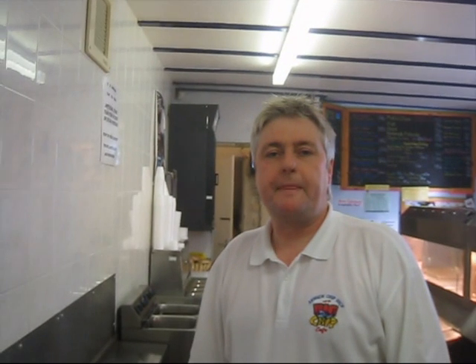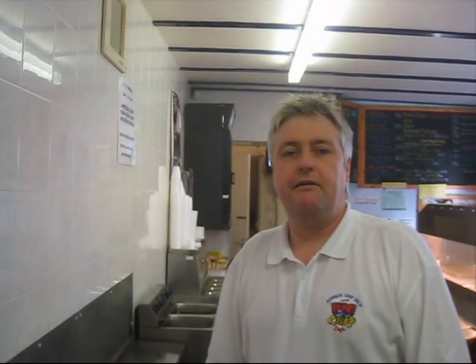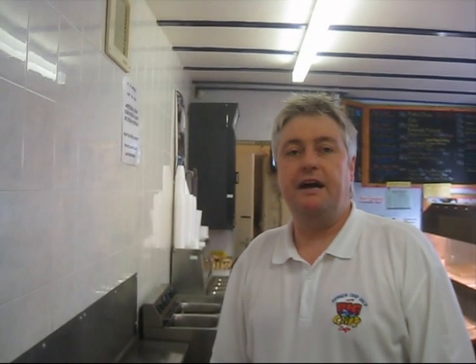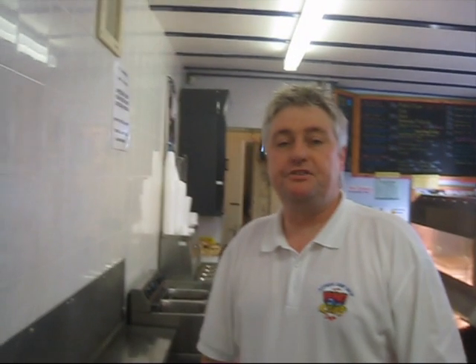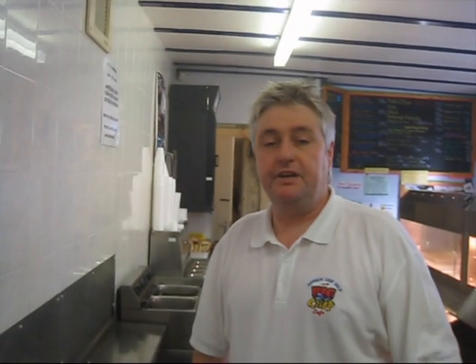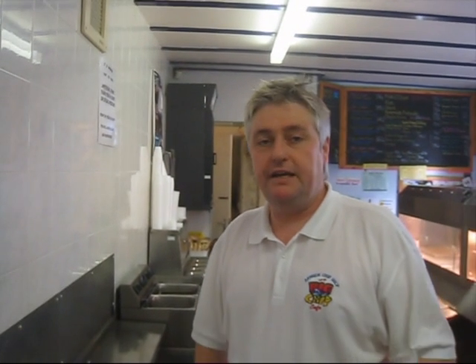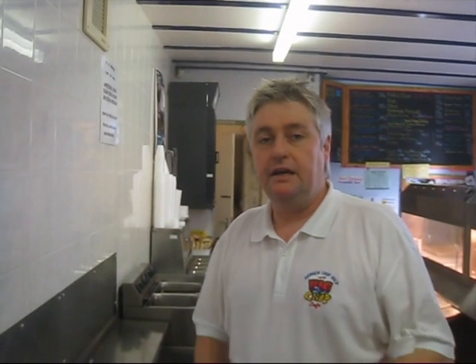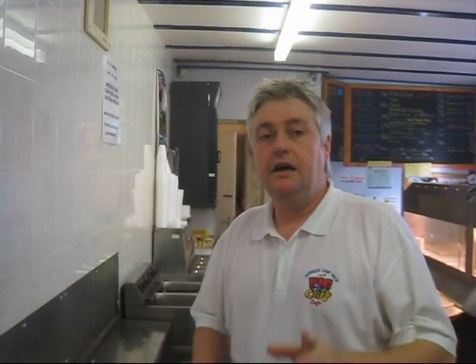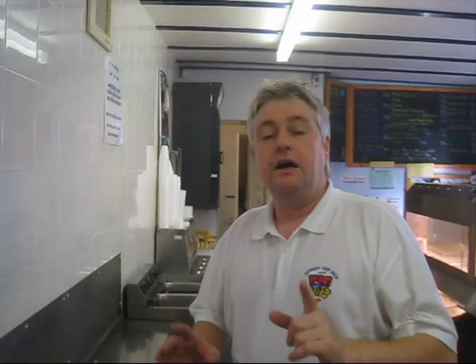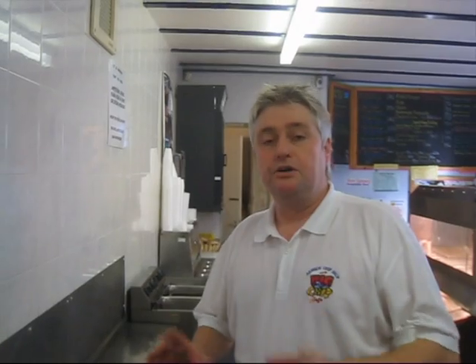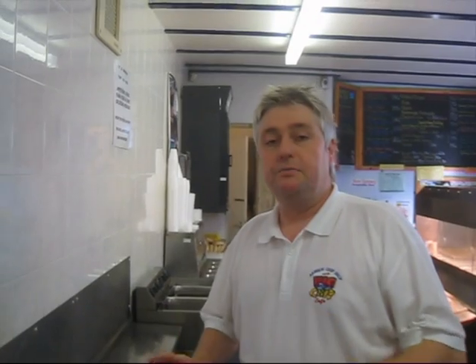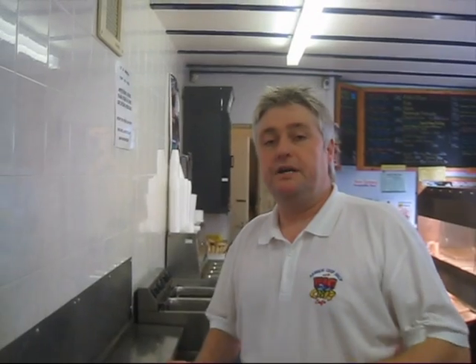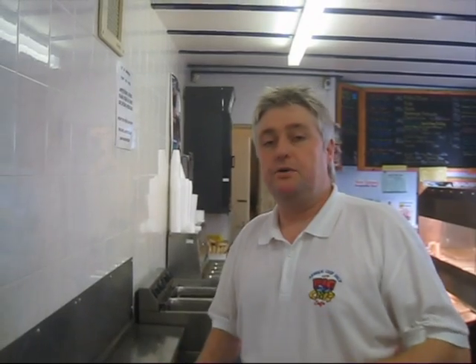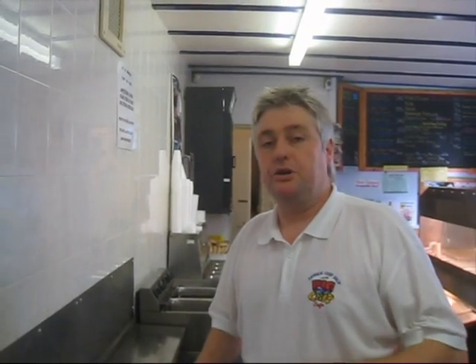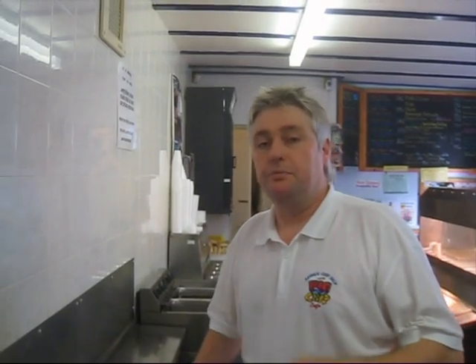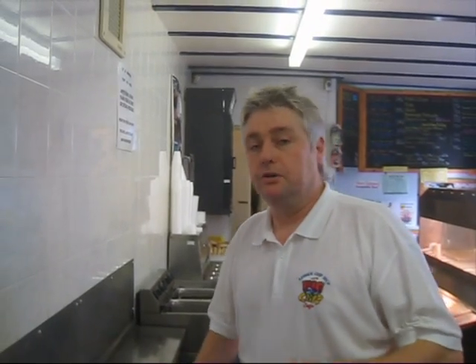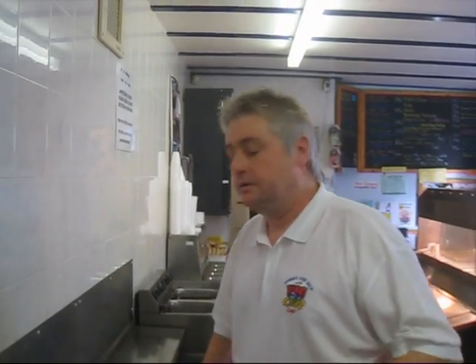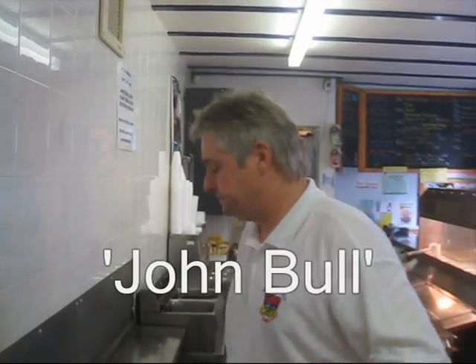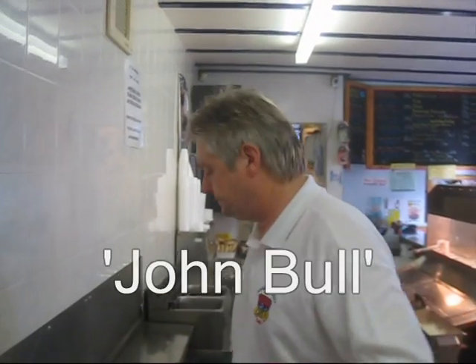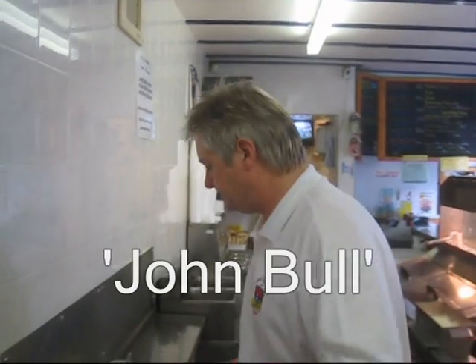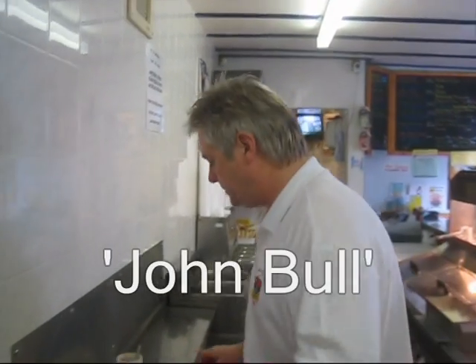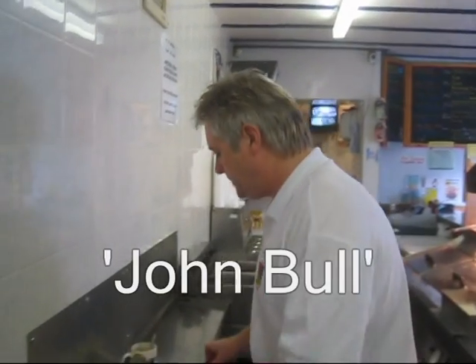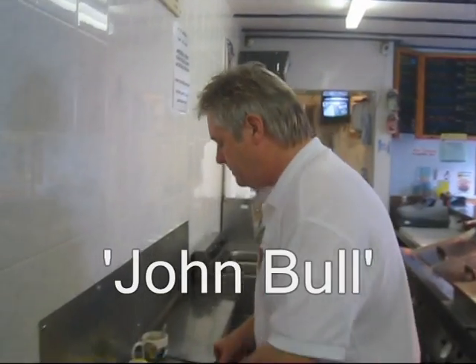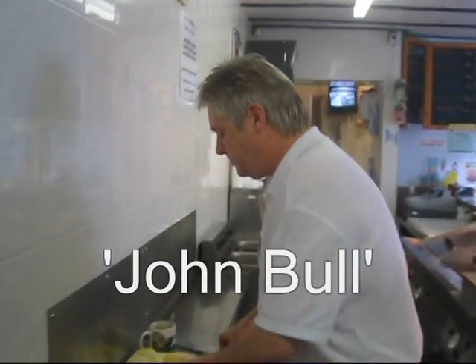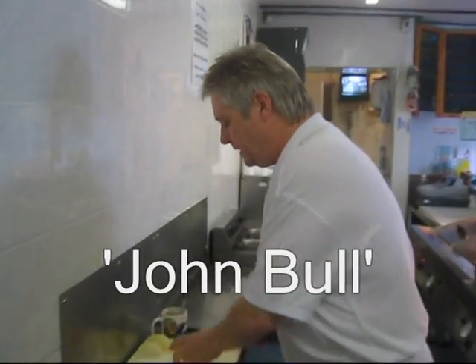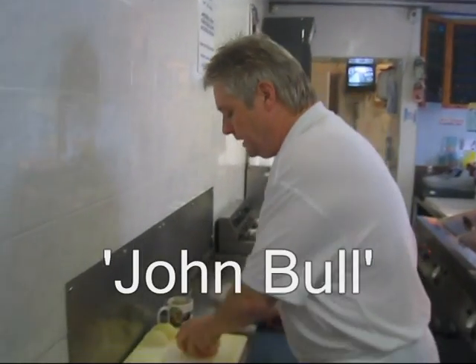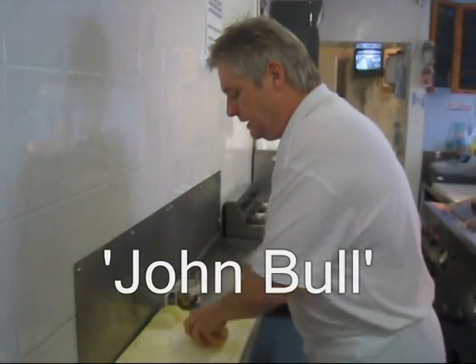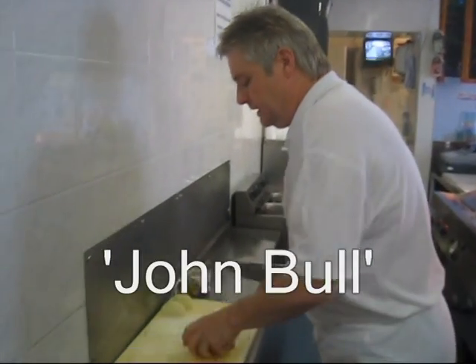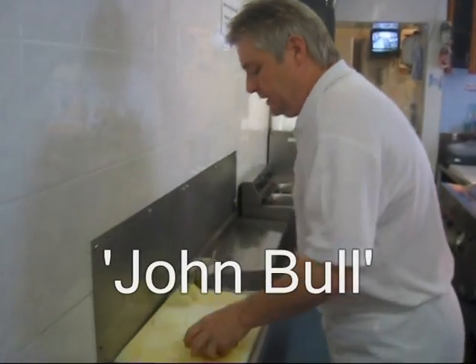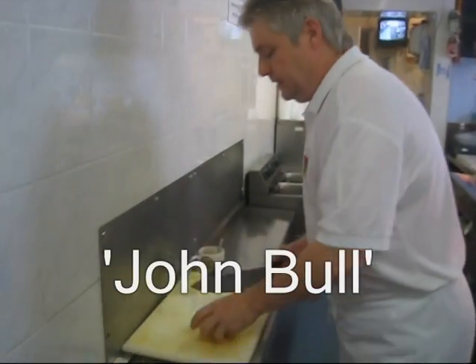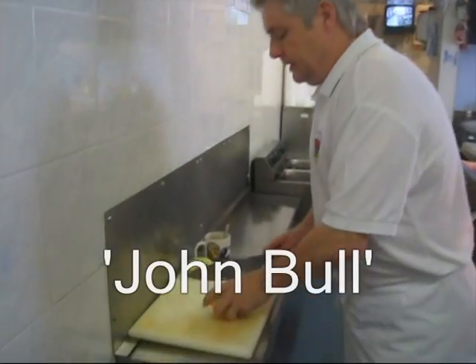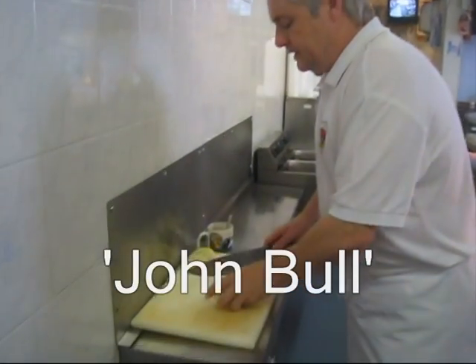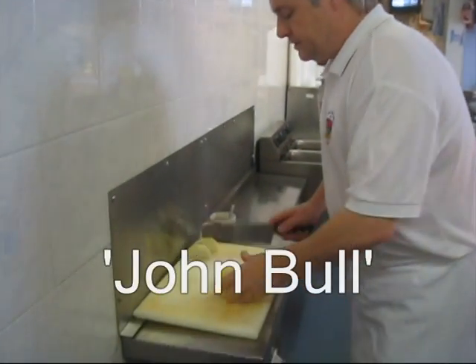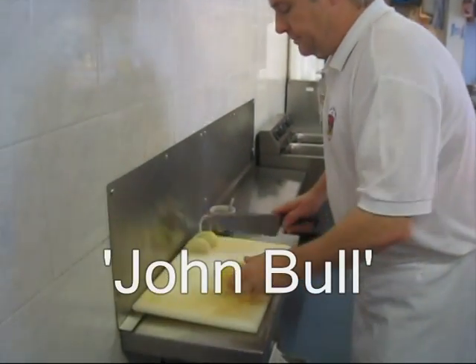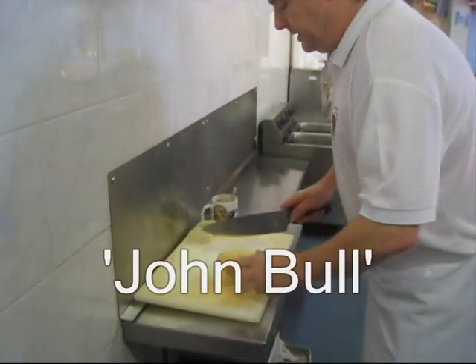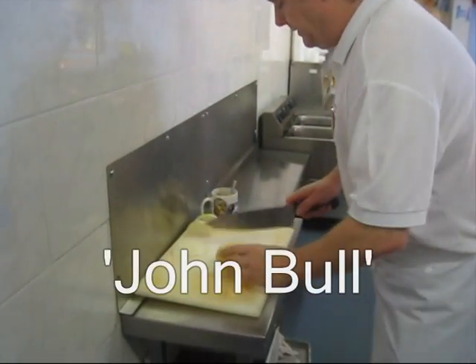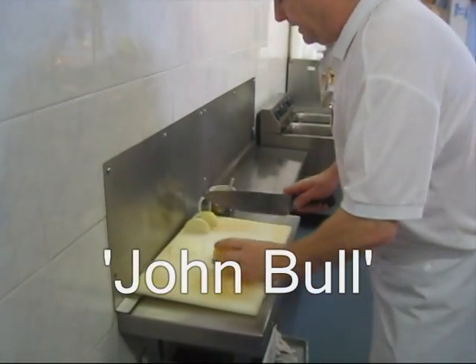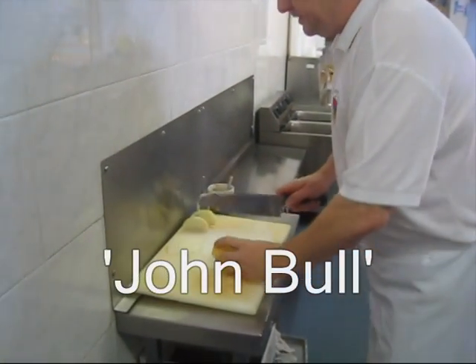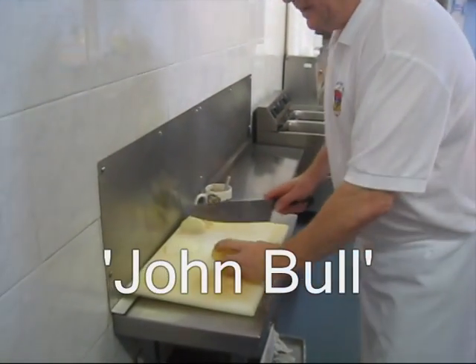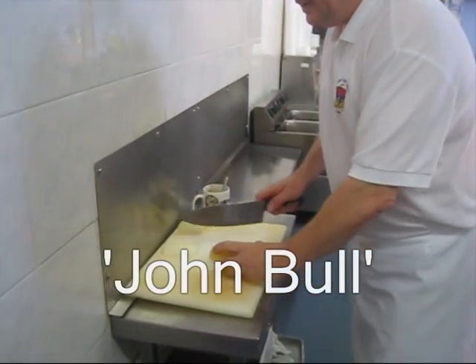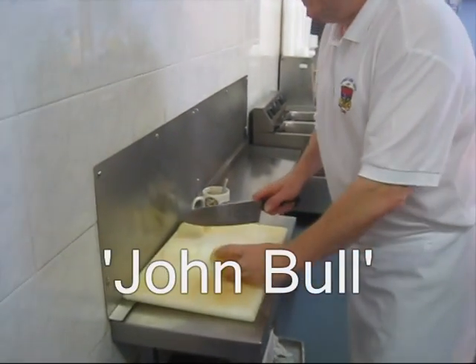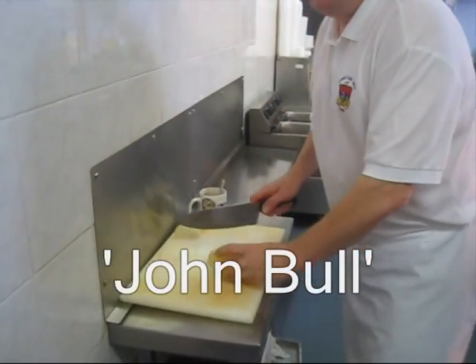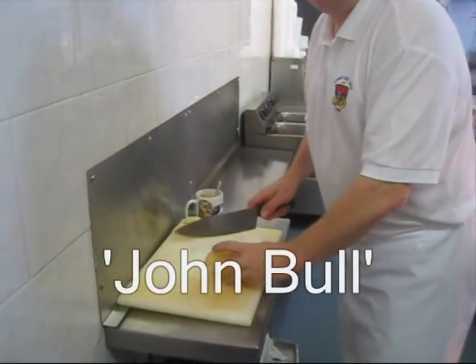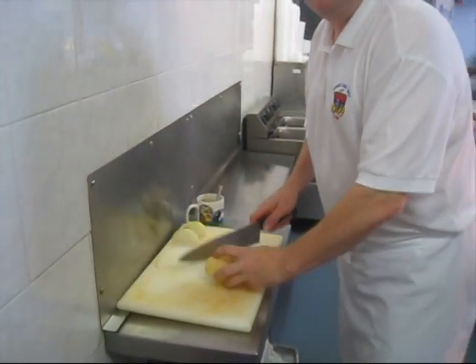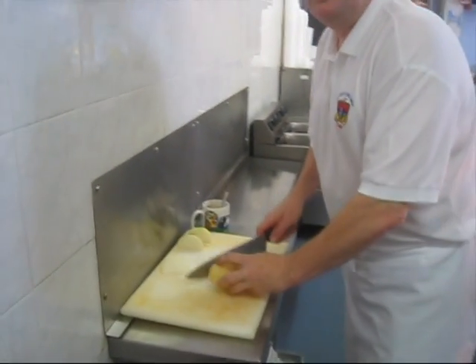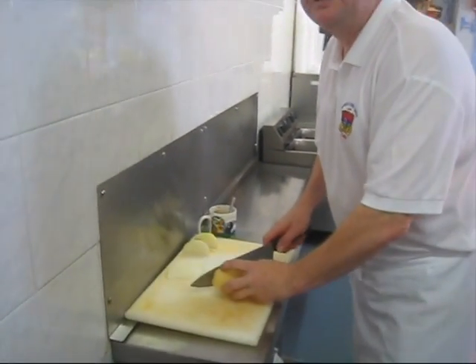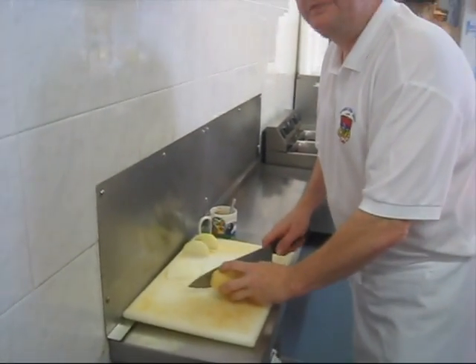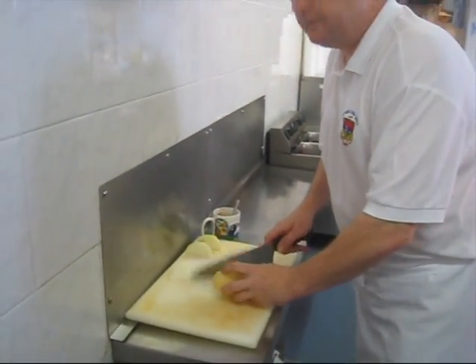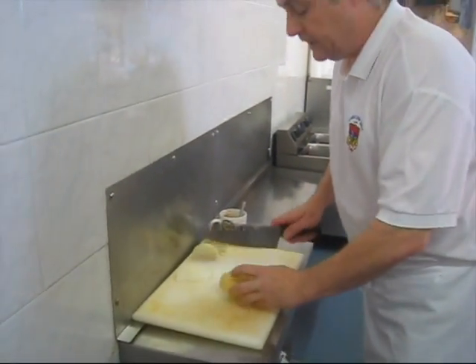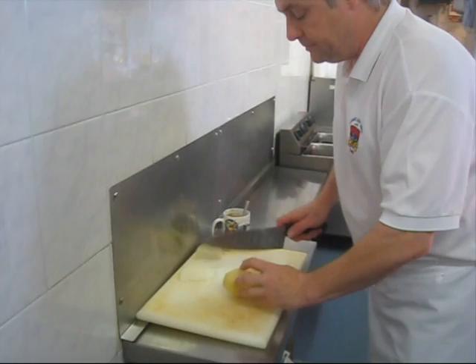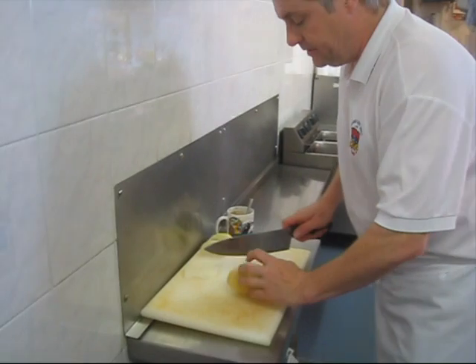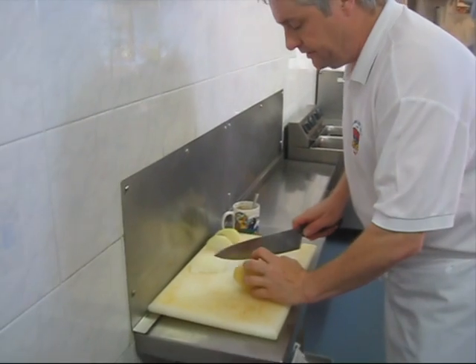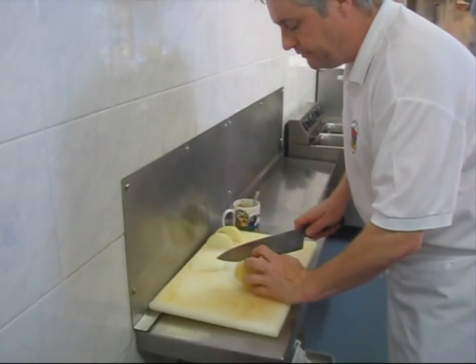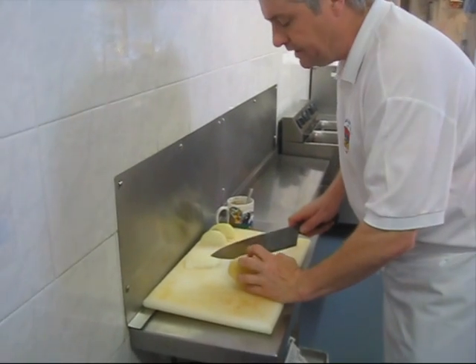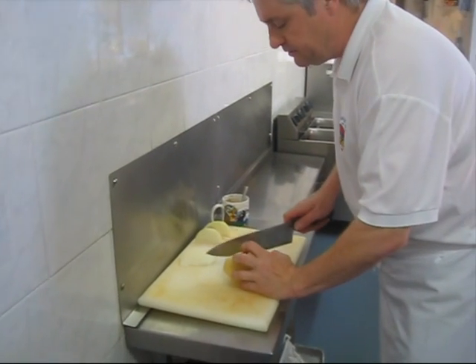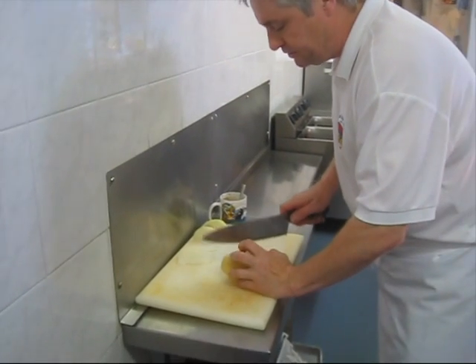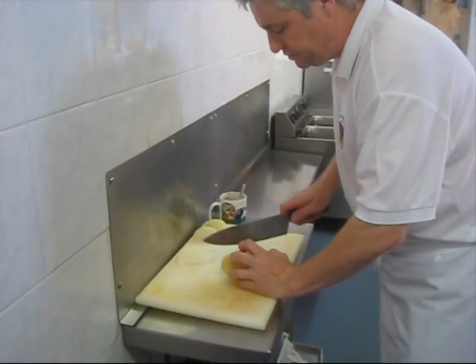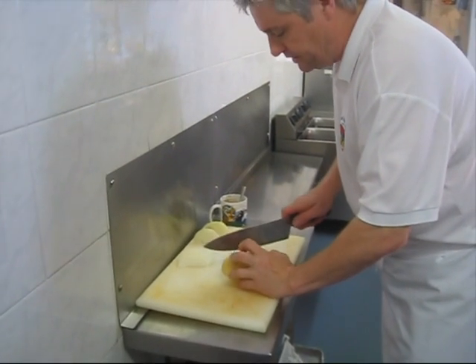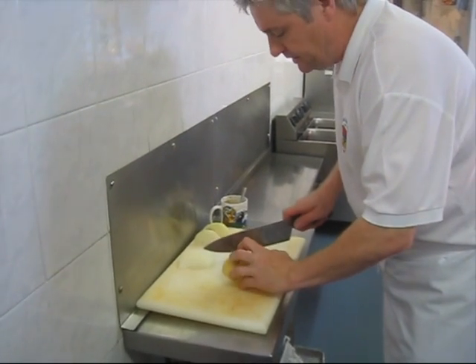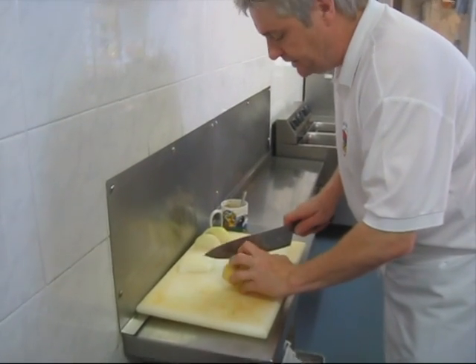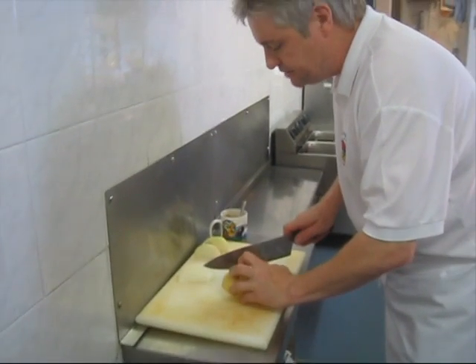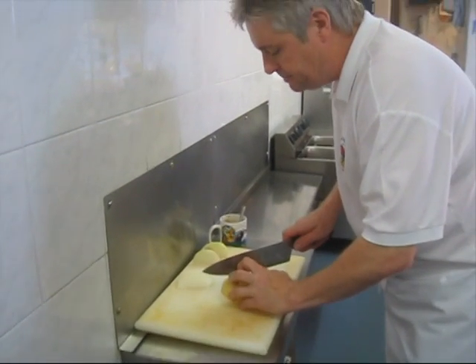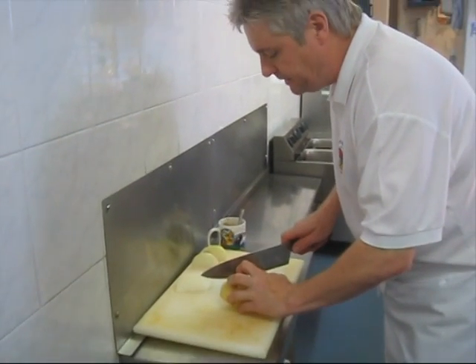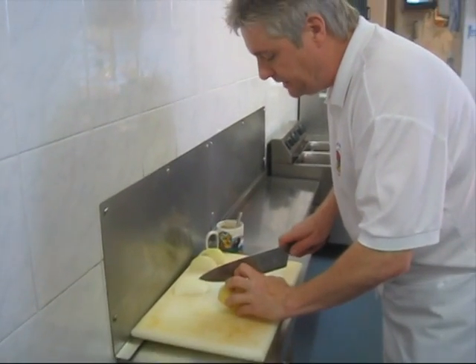Right, today I'm going to make you a John Bull. It's something I found in Blackburn, when I used to live in Blackburn, Treckleton Street, a little chippy there.